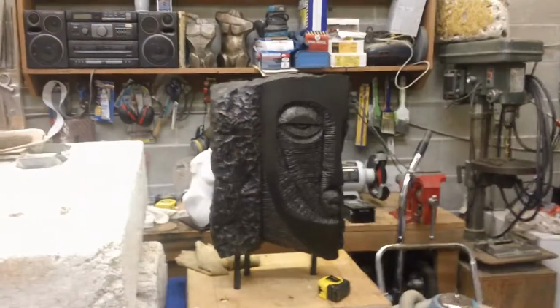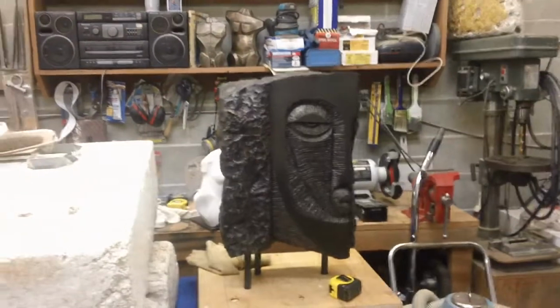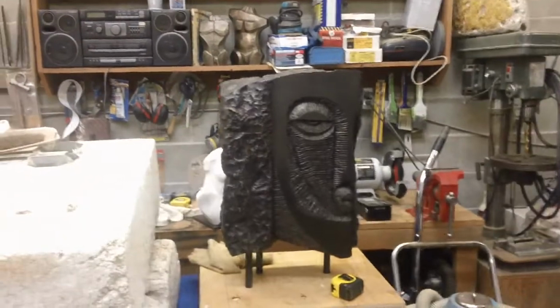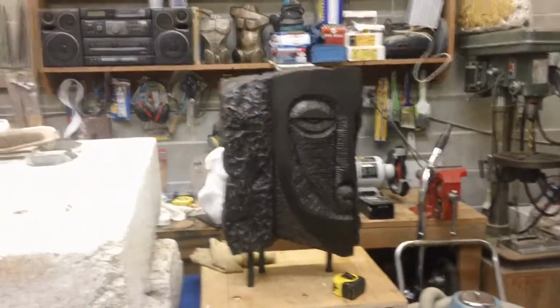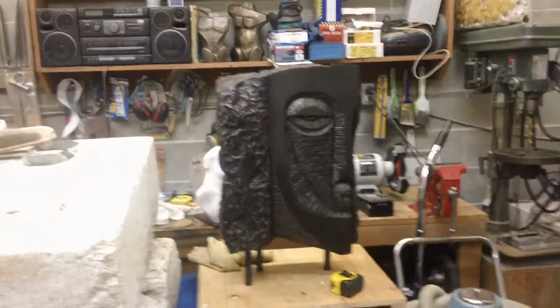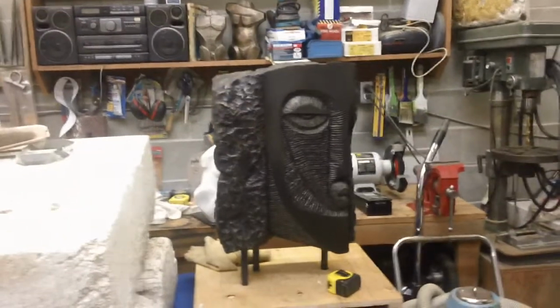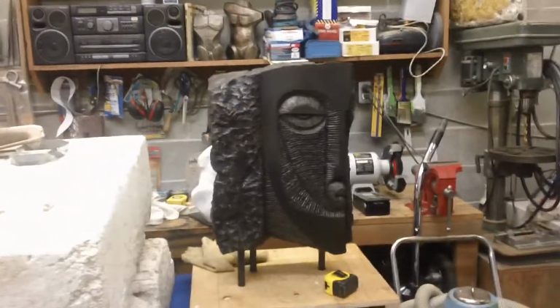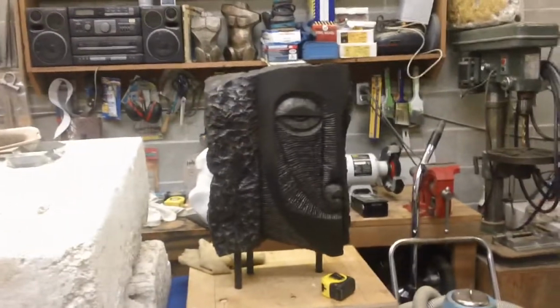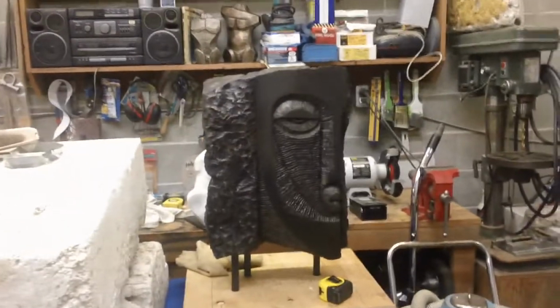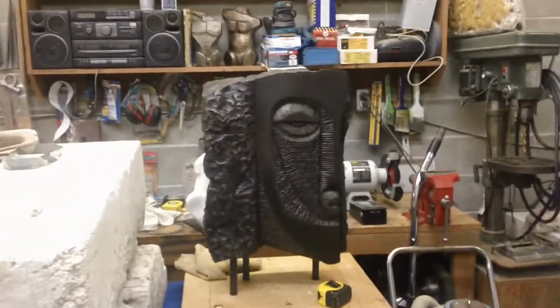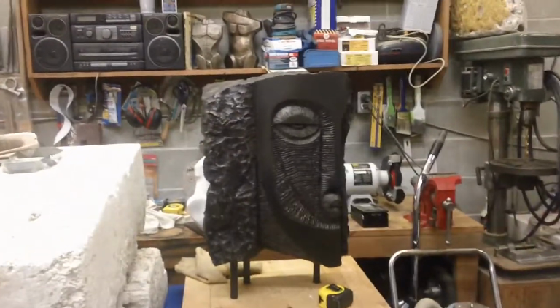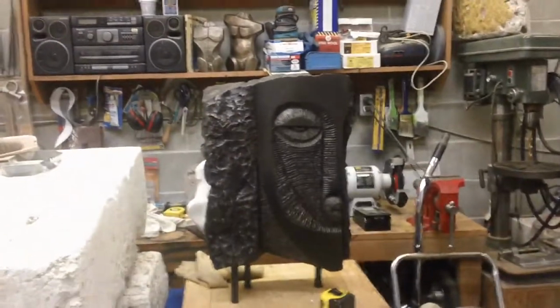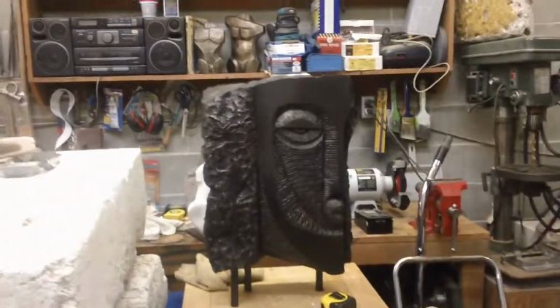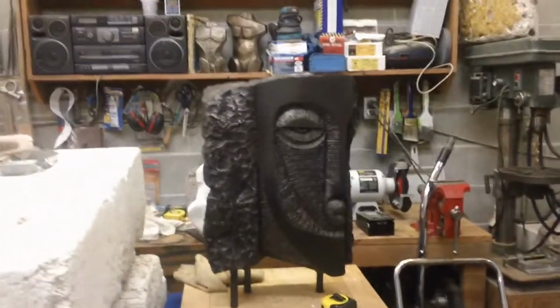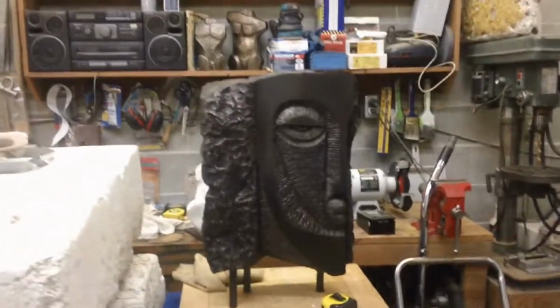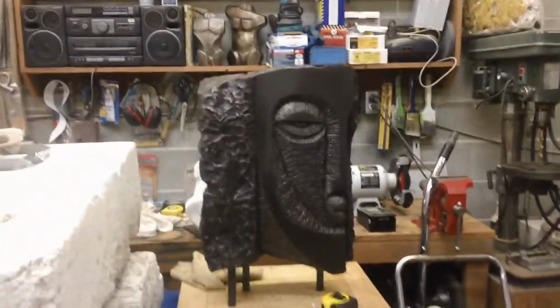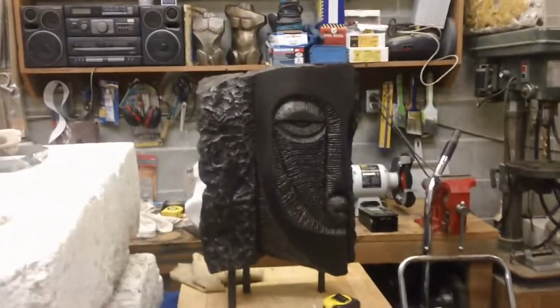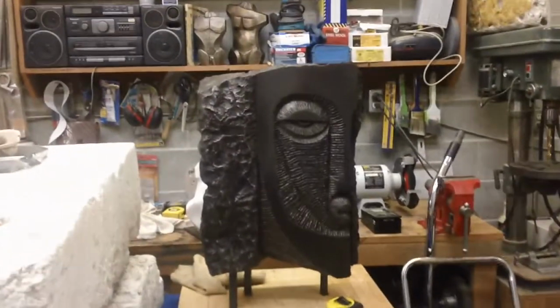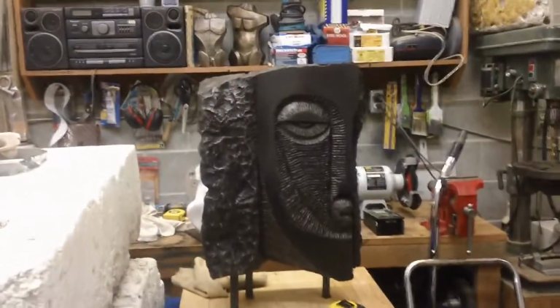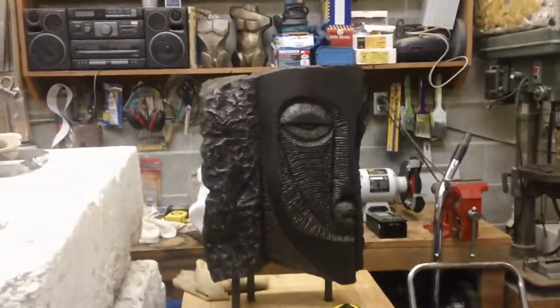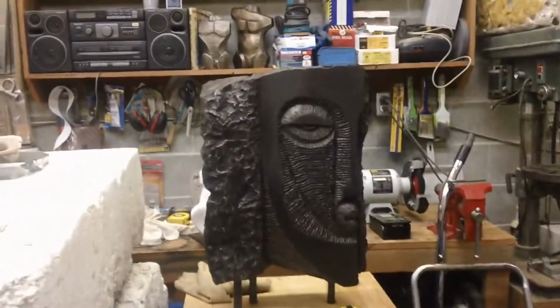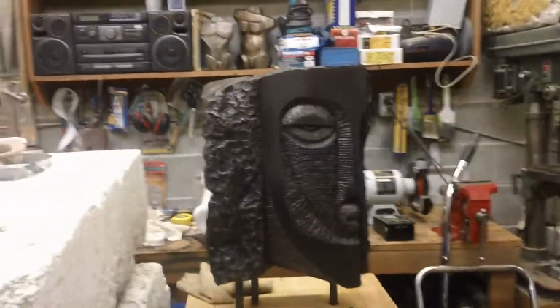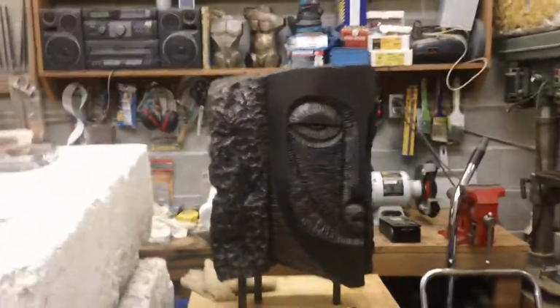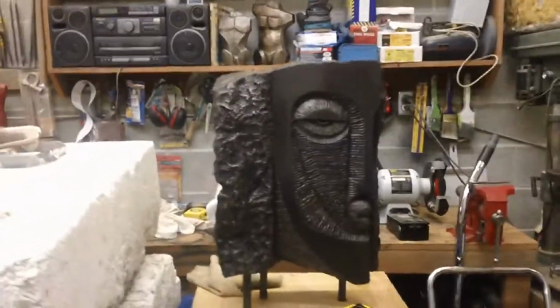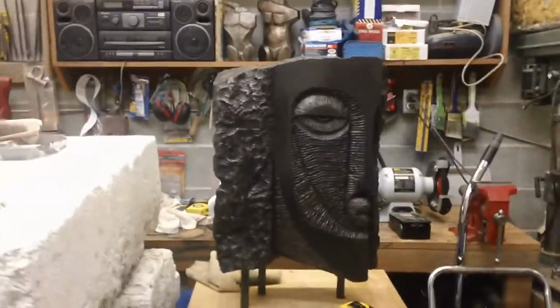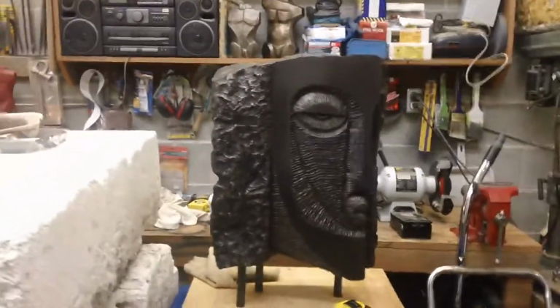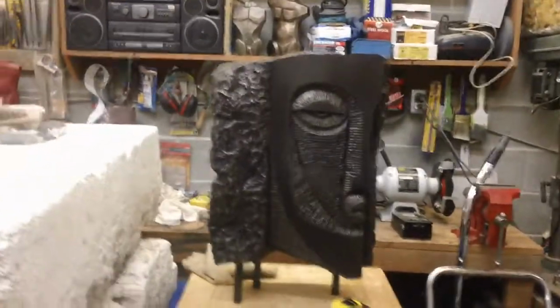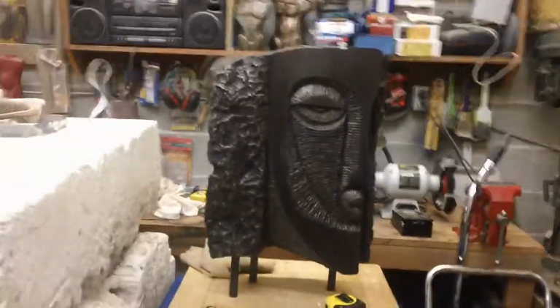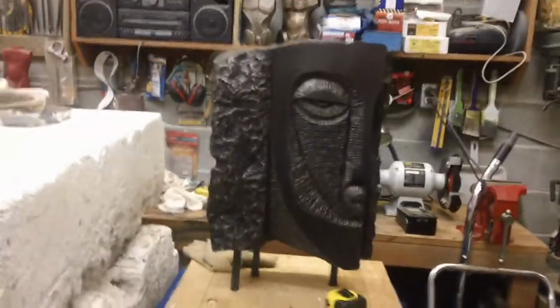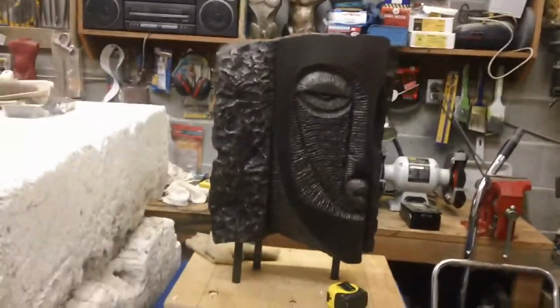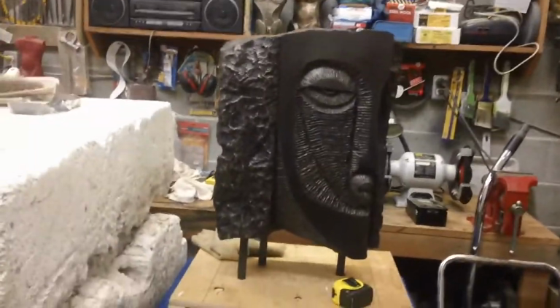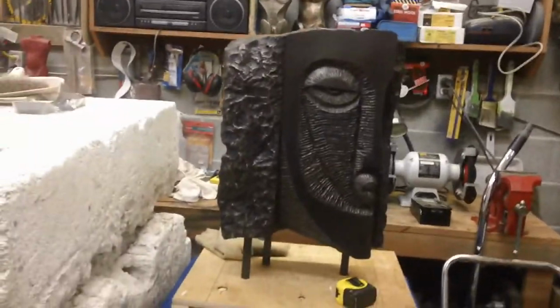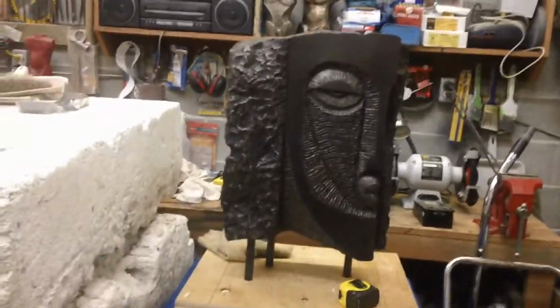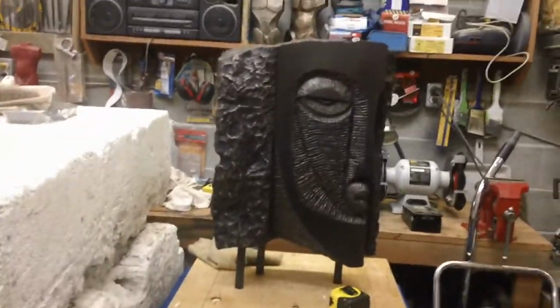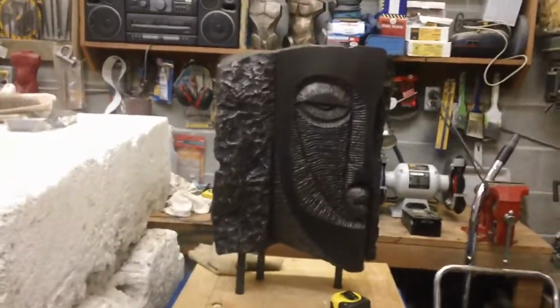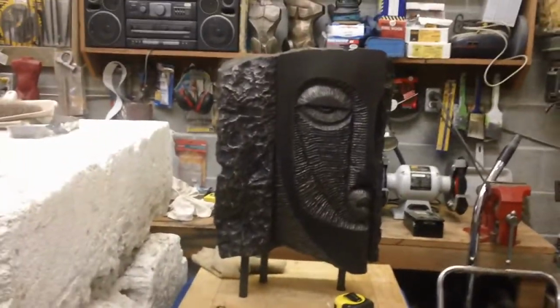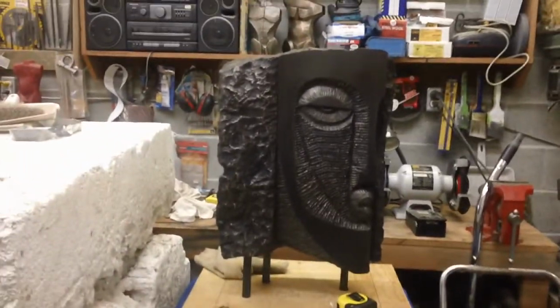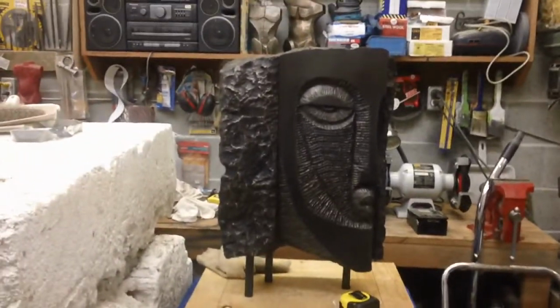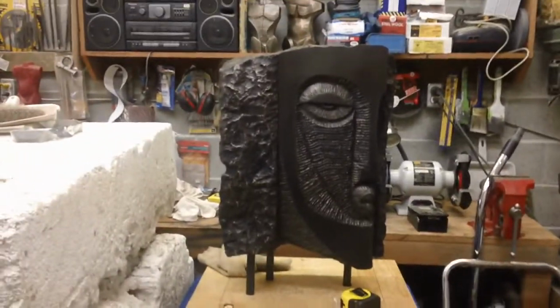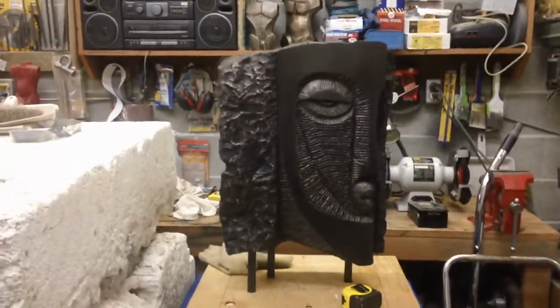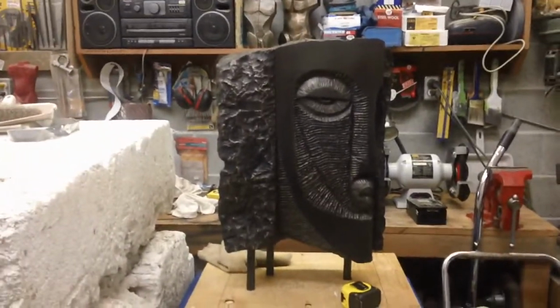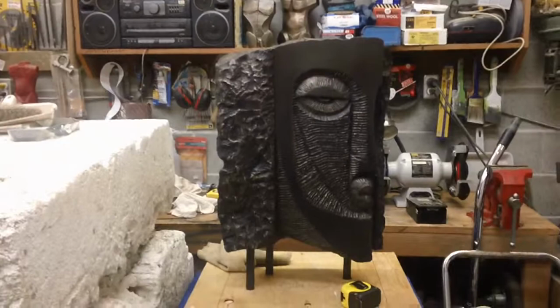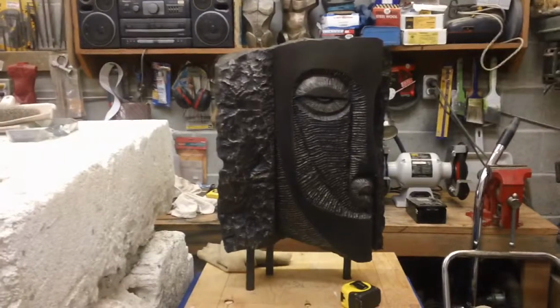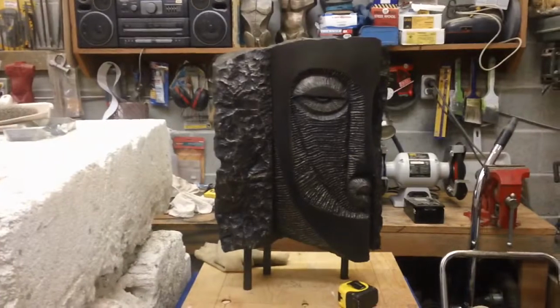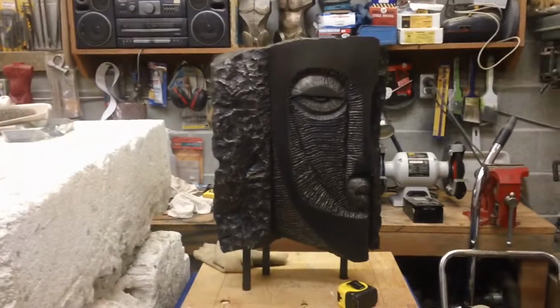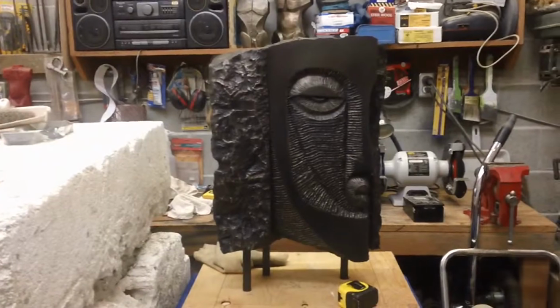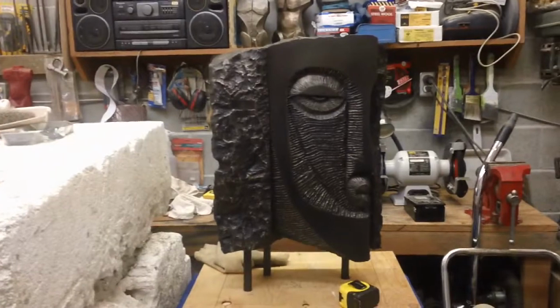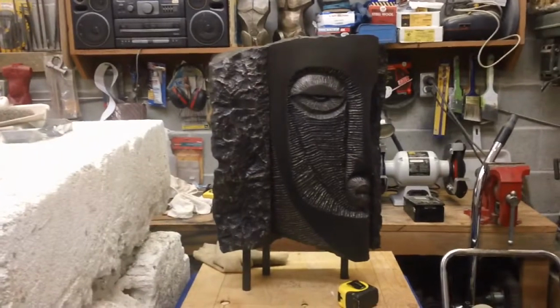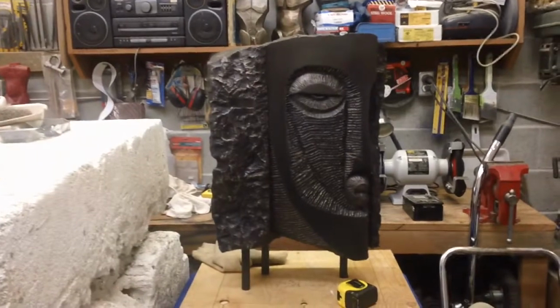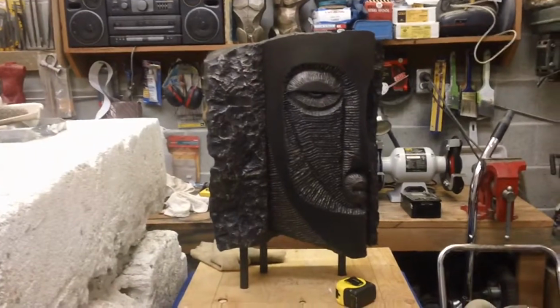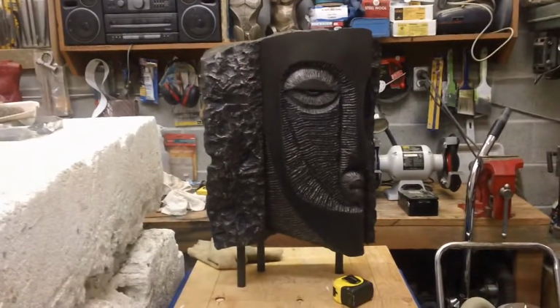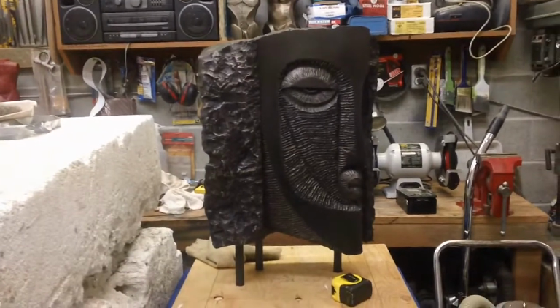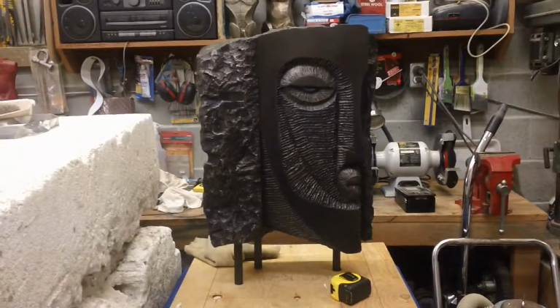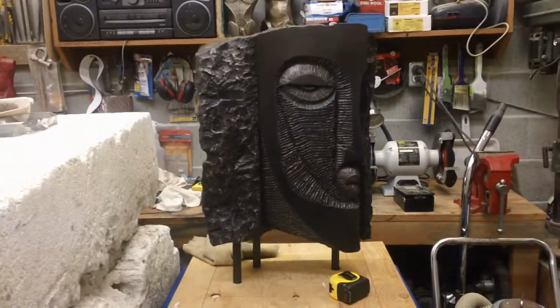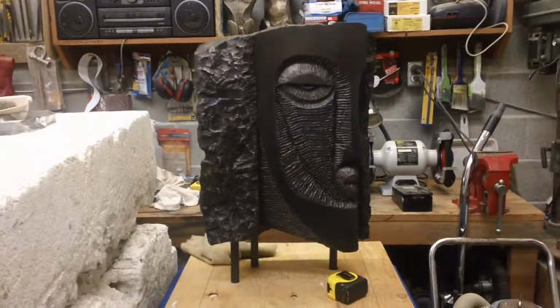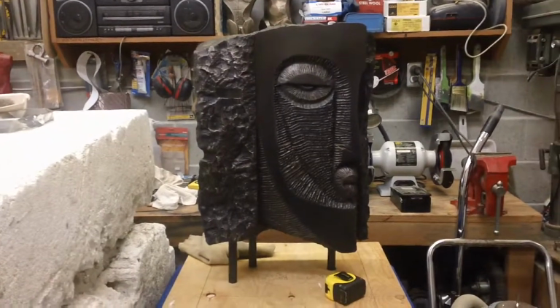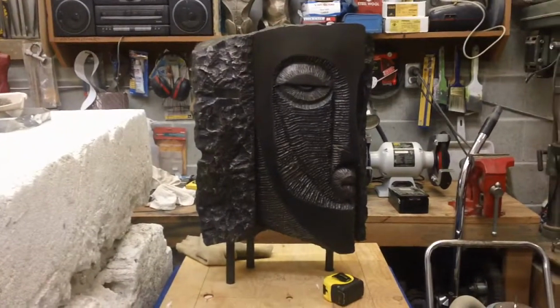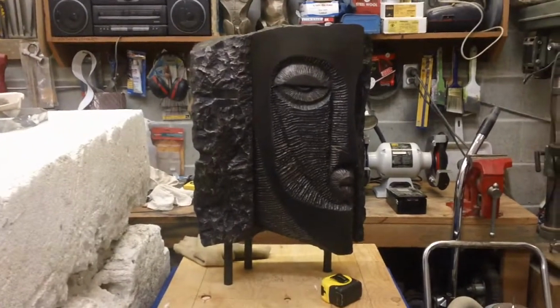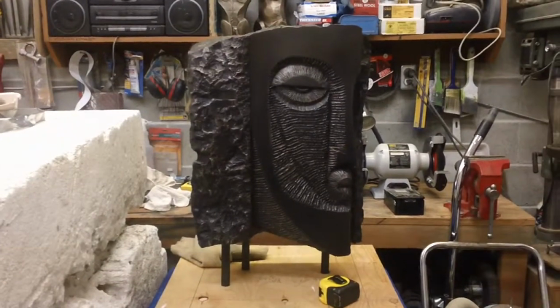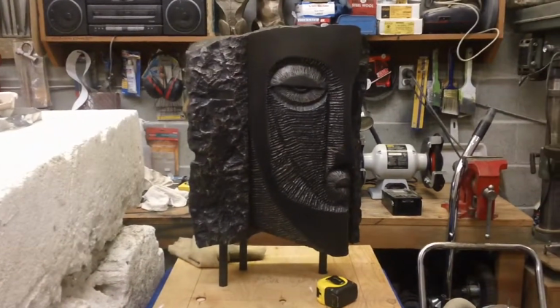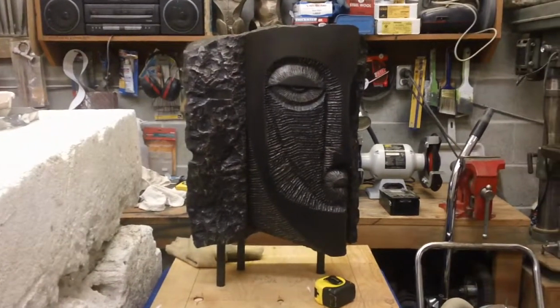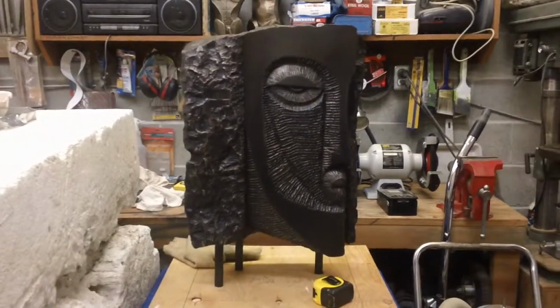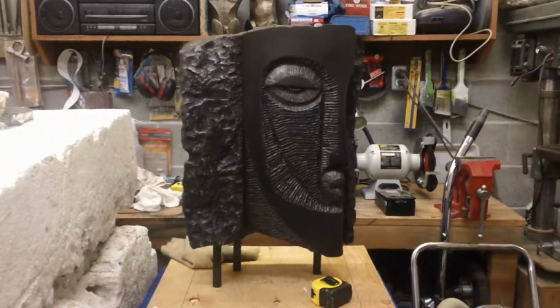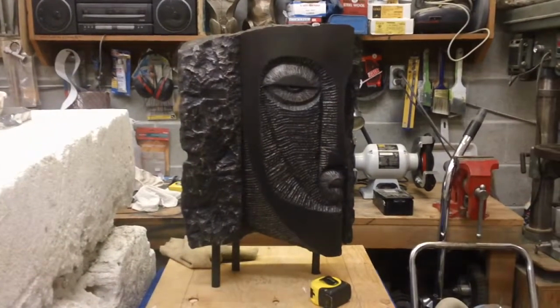I just got a new ram's head in, ready to mount on a base. I love that piece.